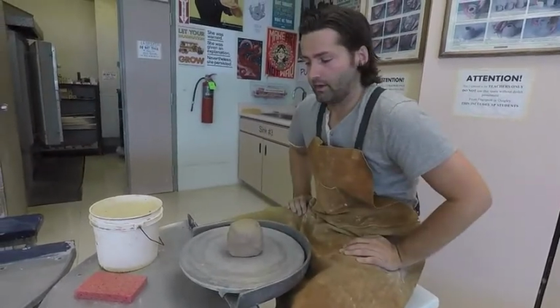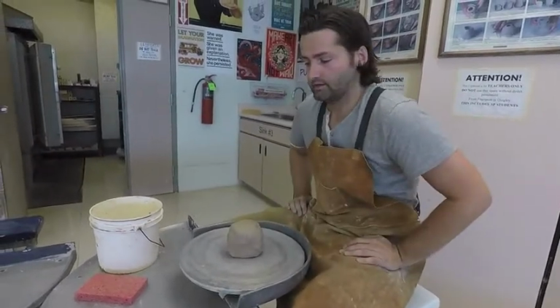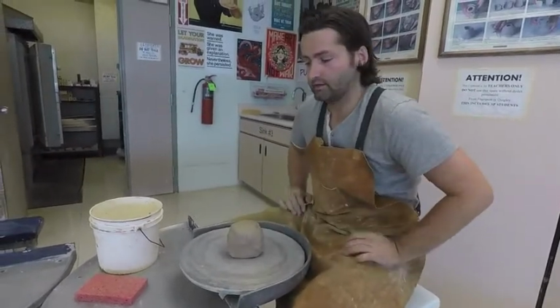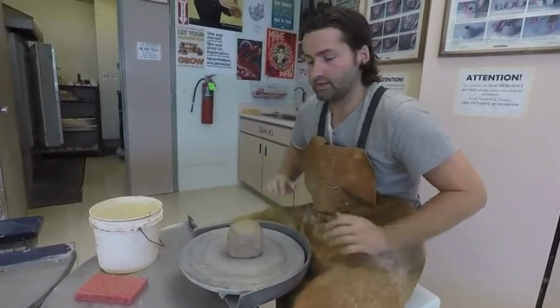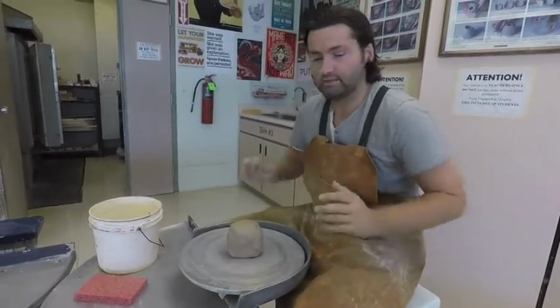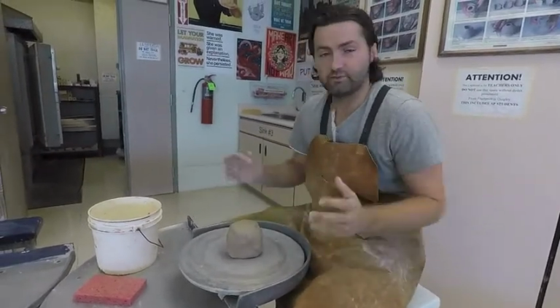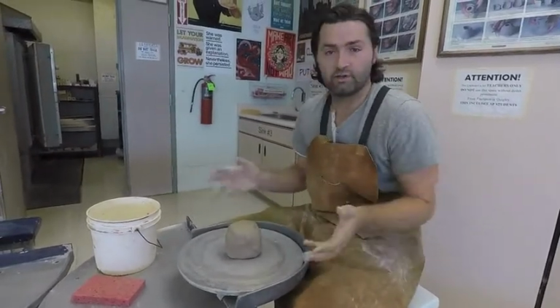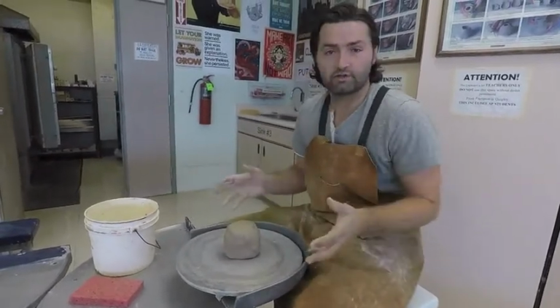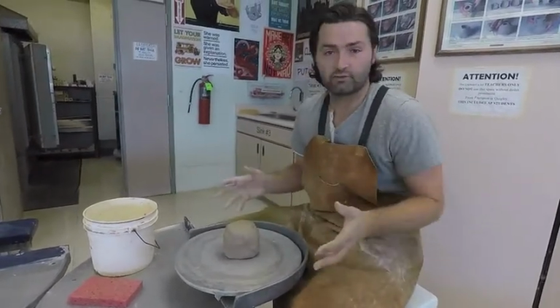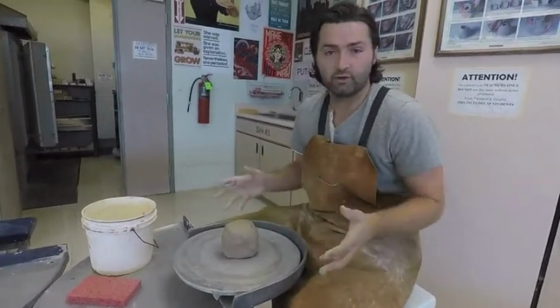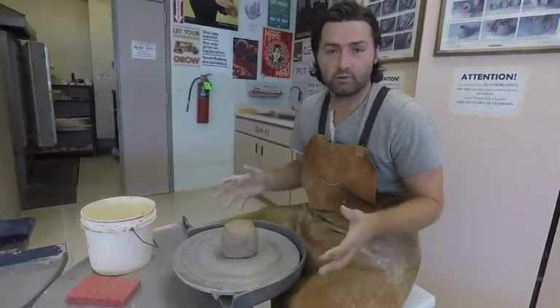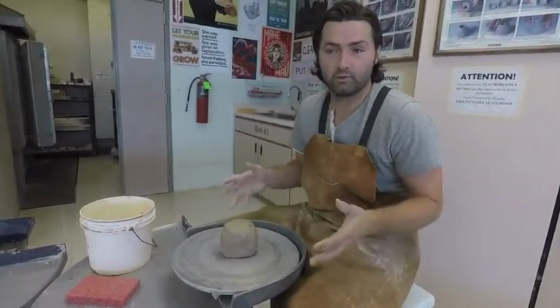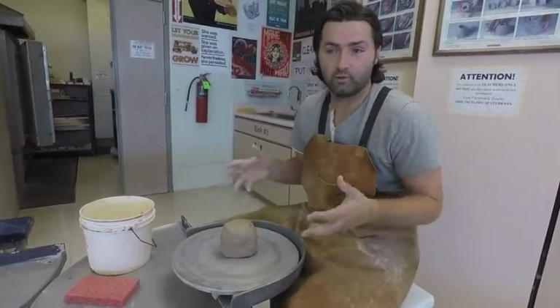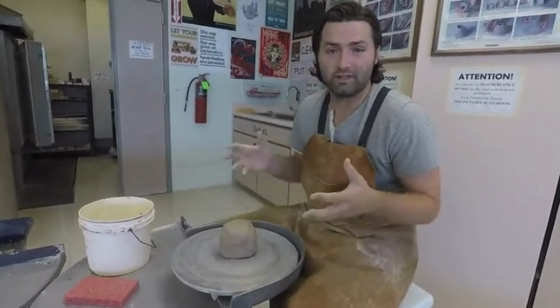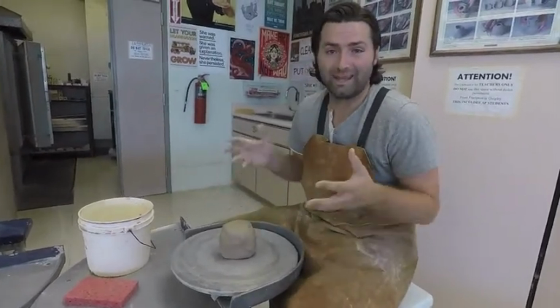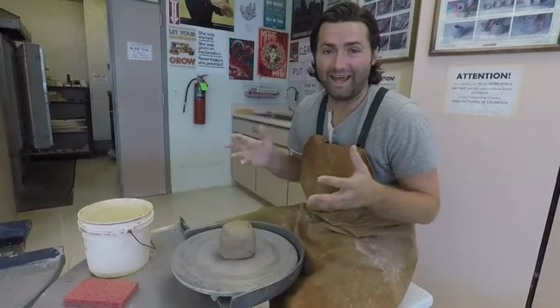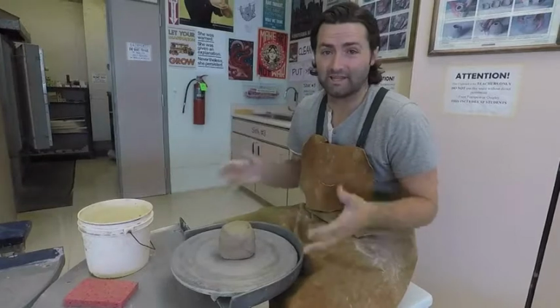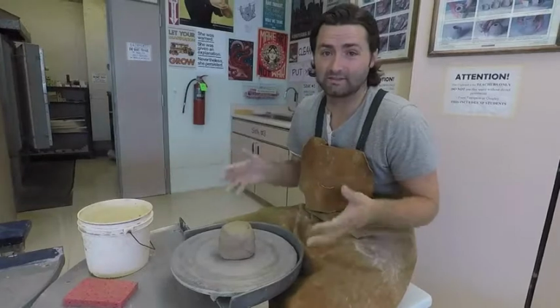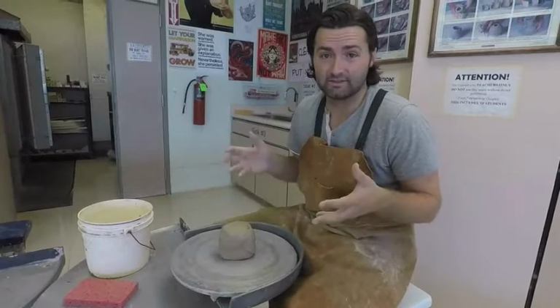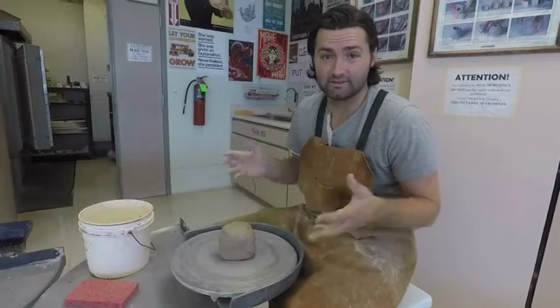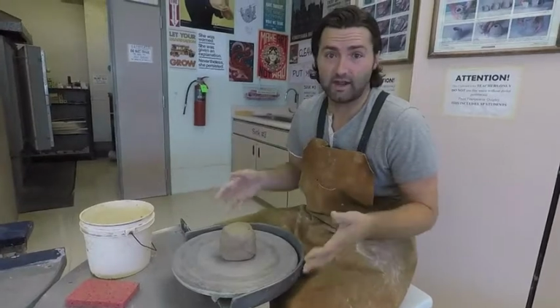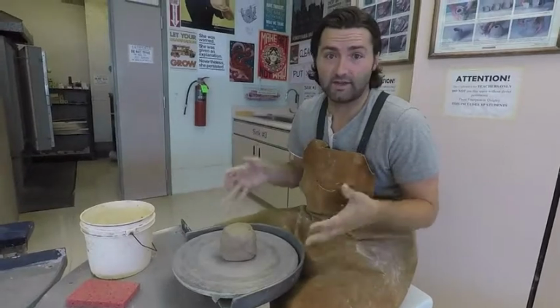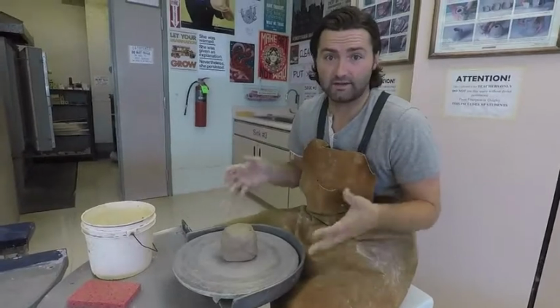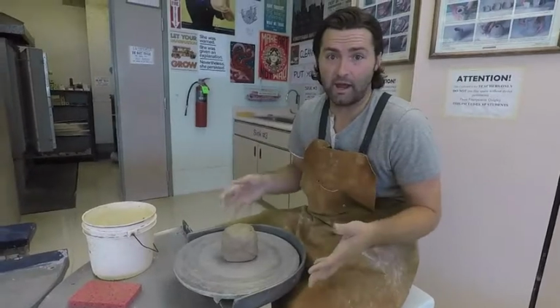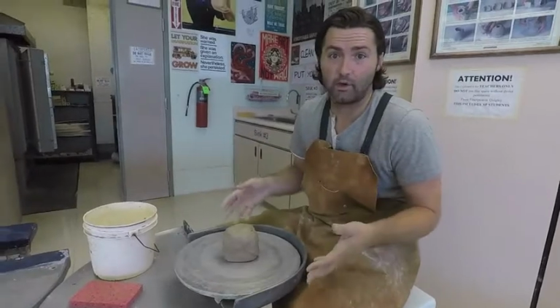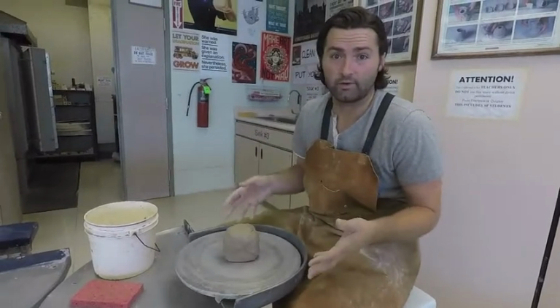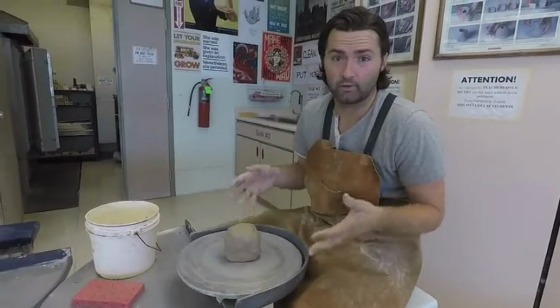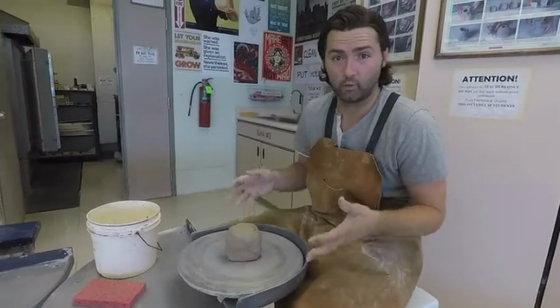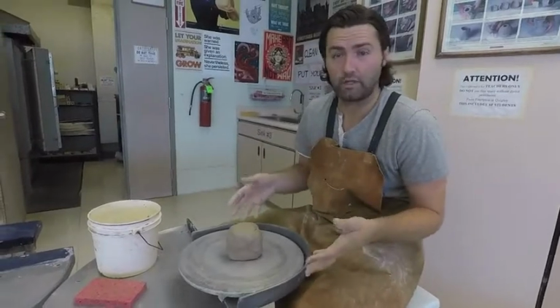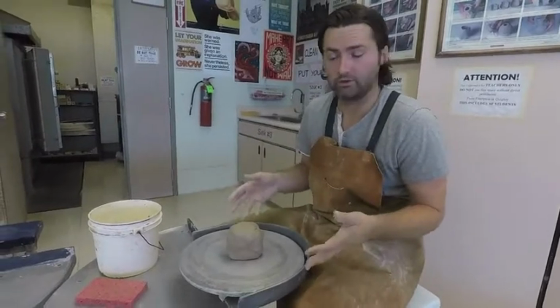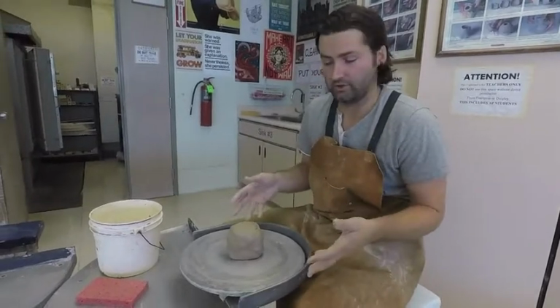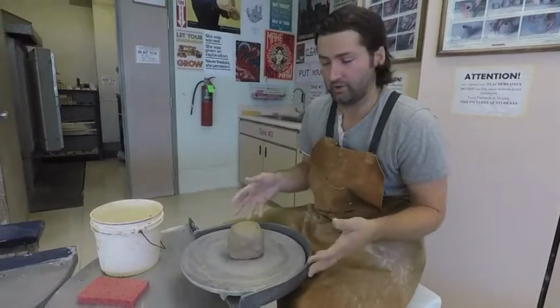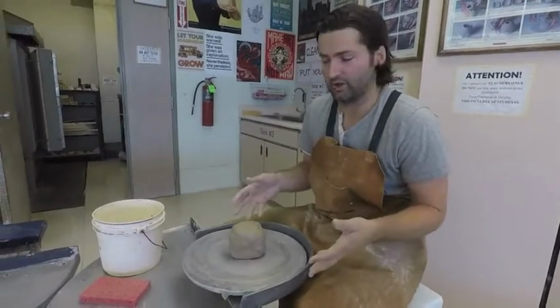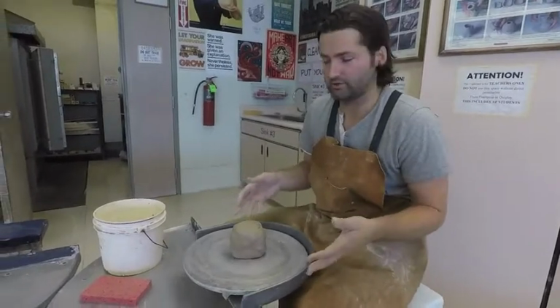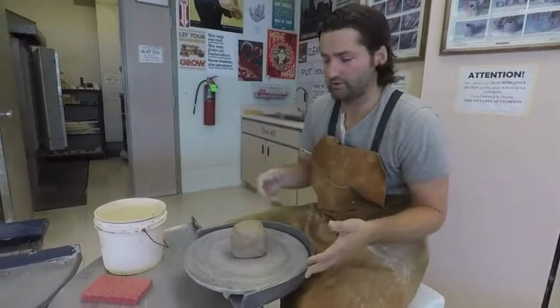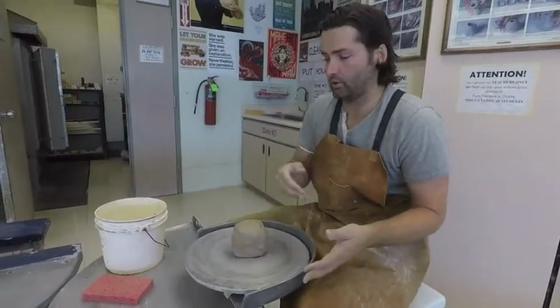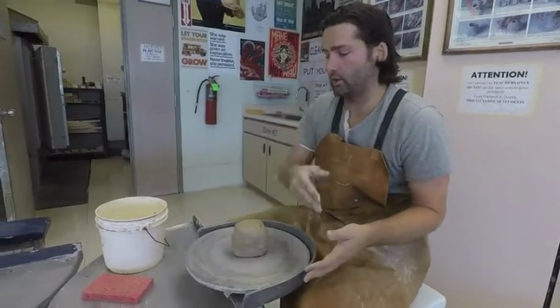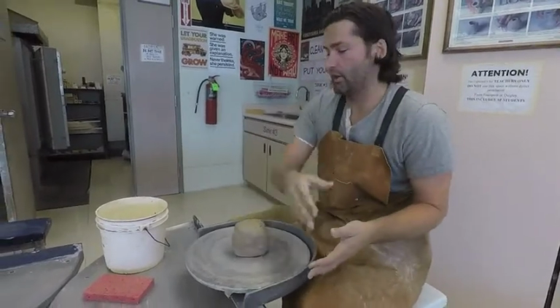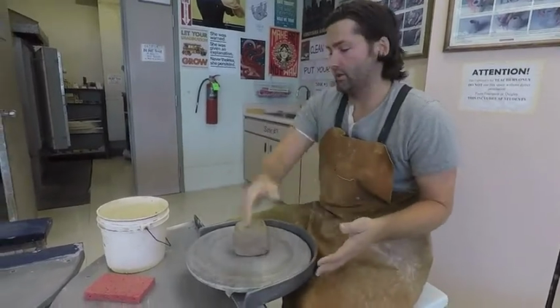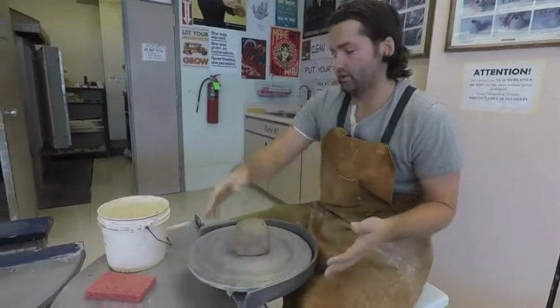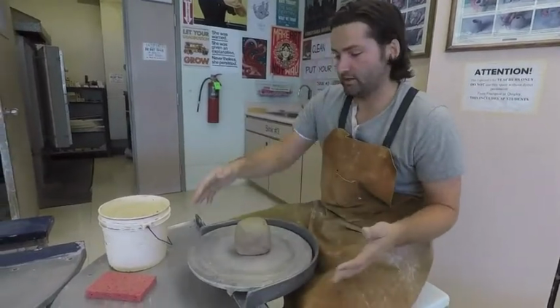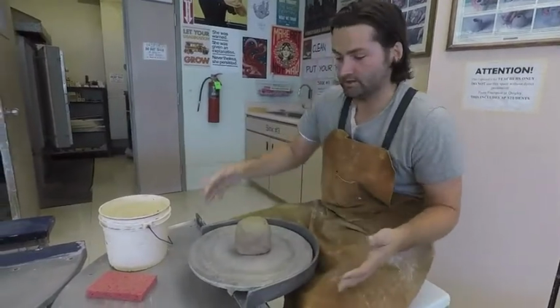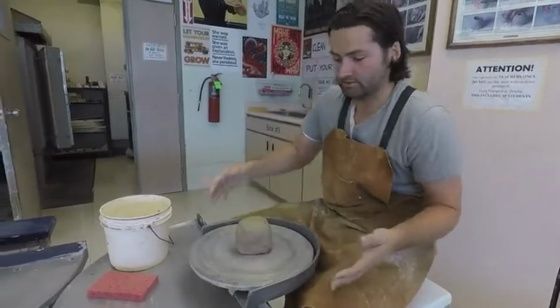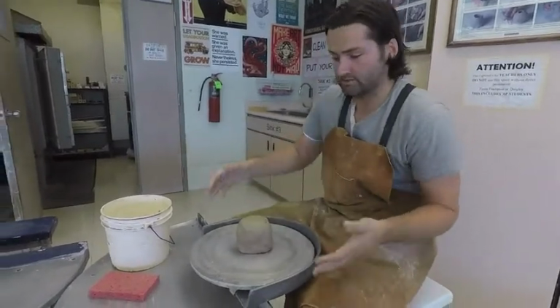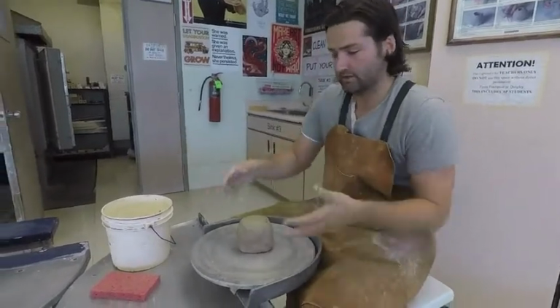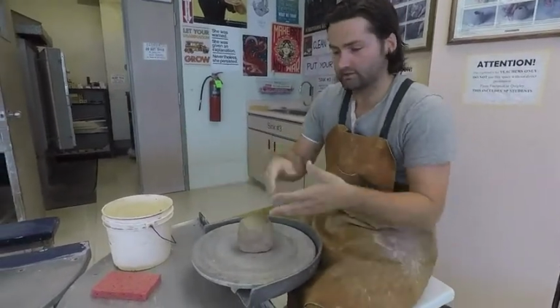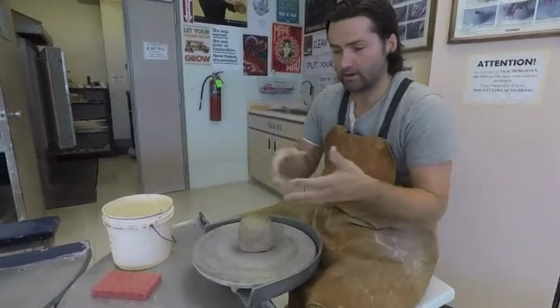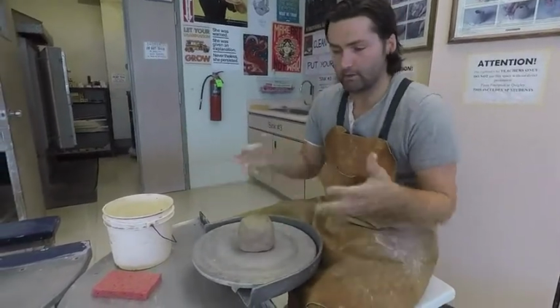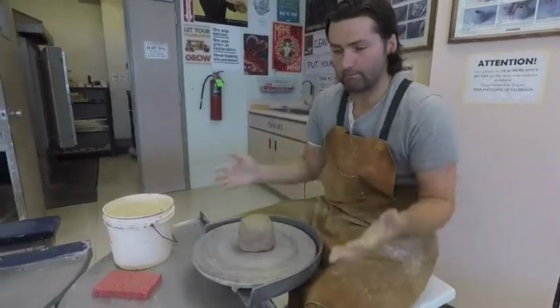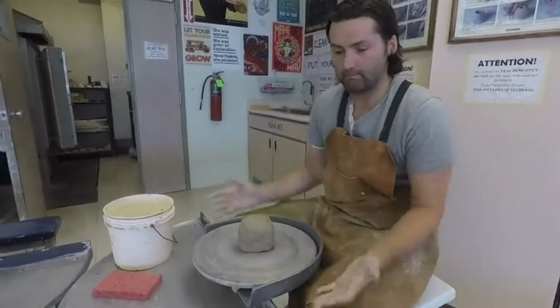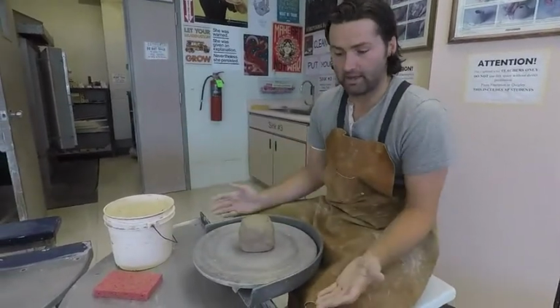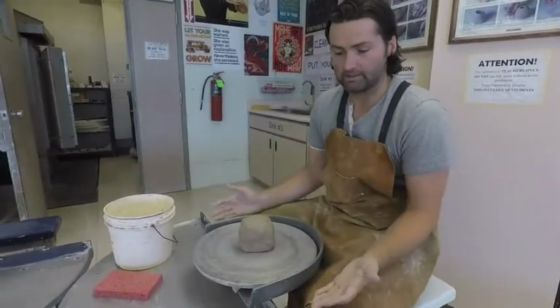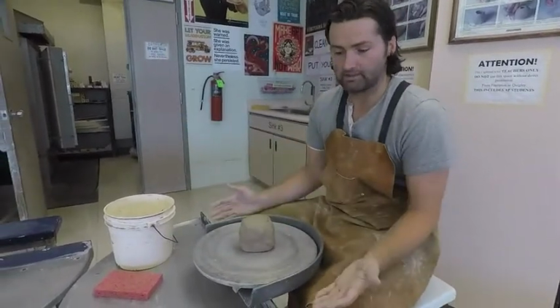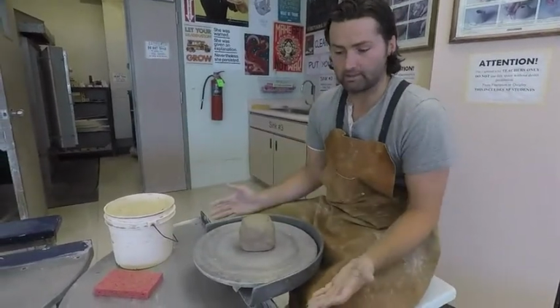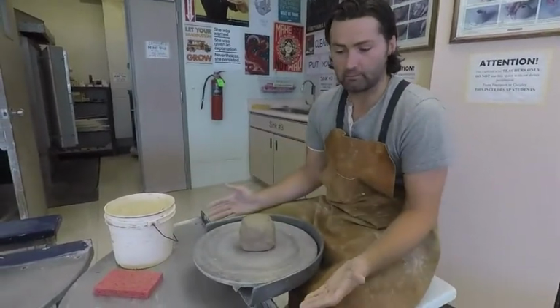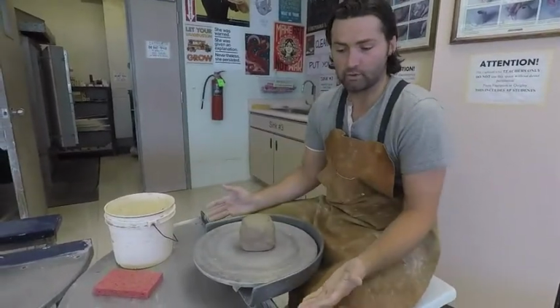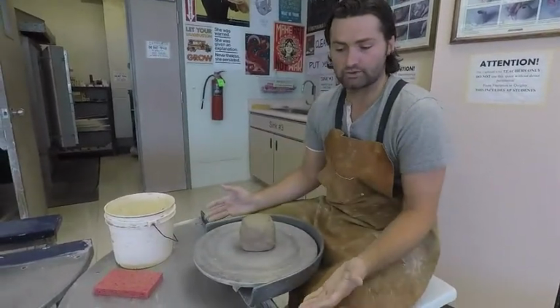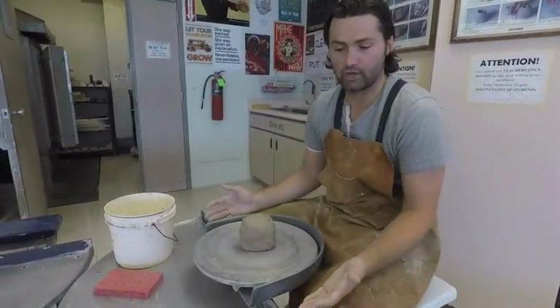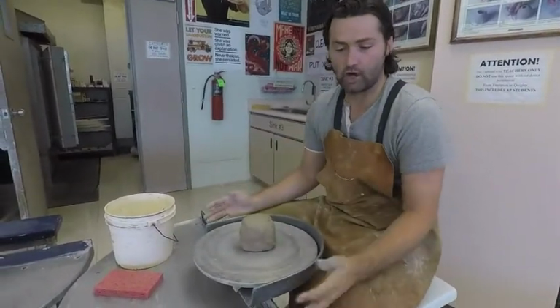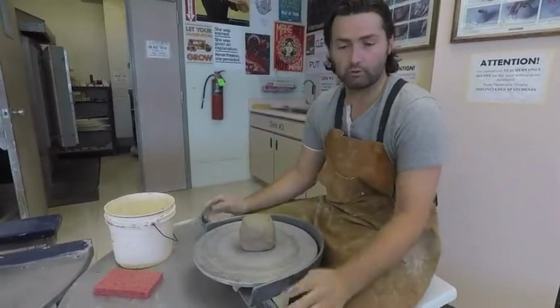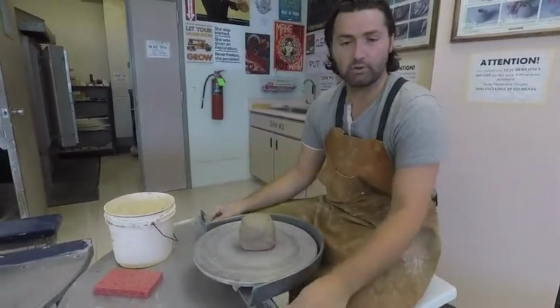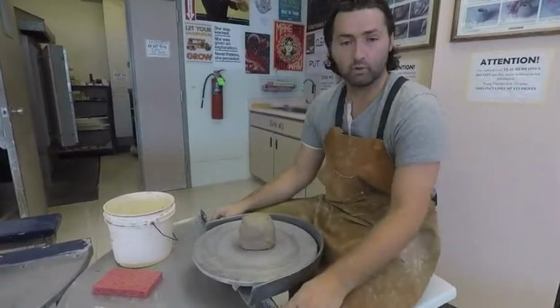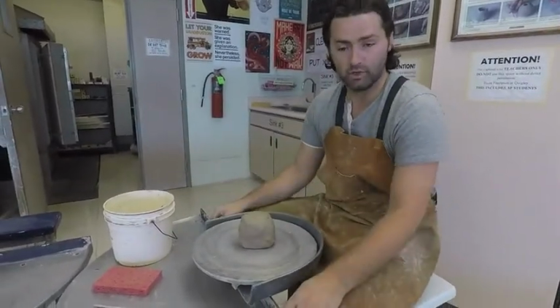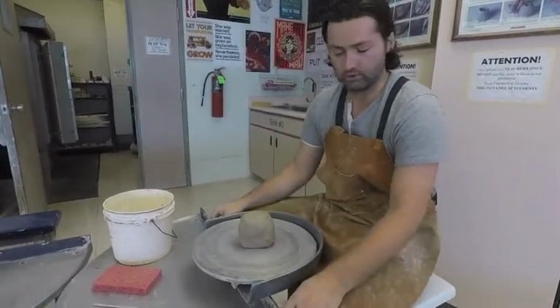This video is for anyone who really hasn't sat down at a wheel yet. This is our basic, most common wheel.